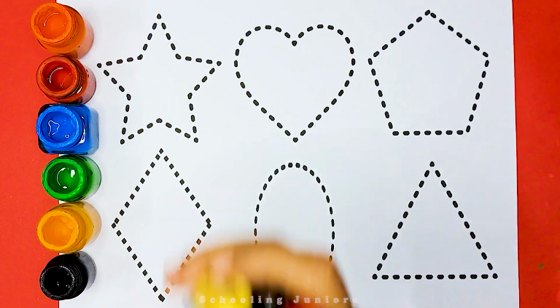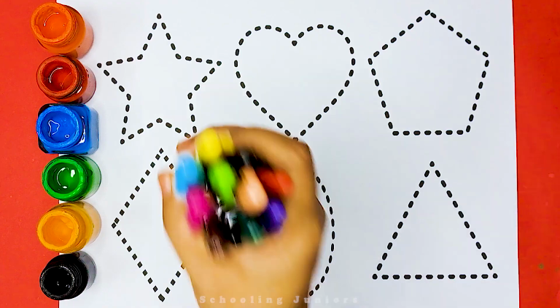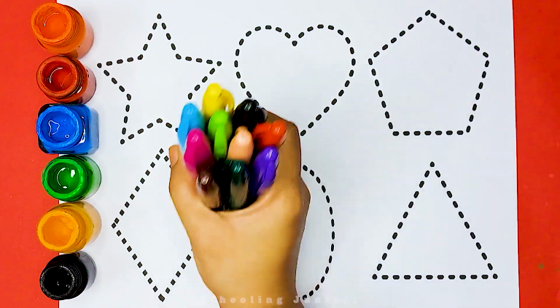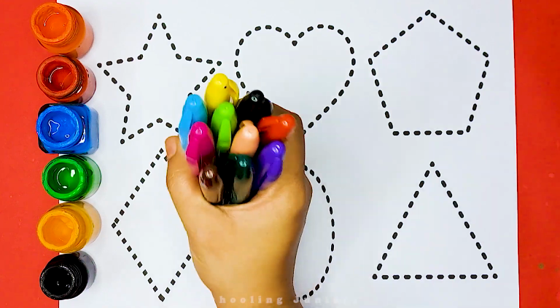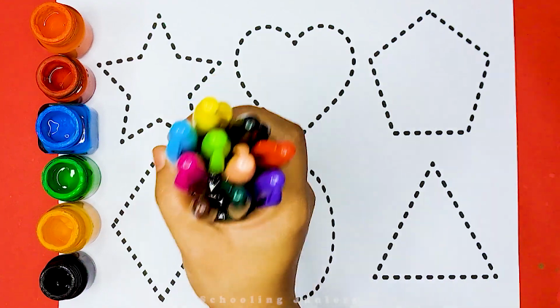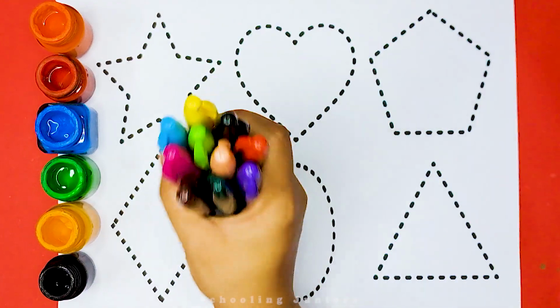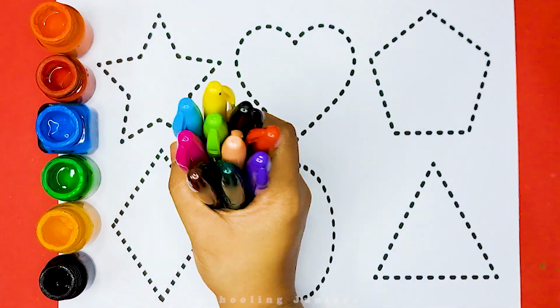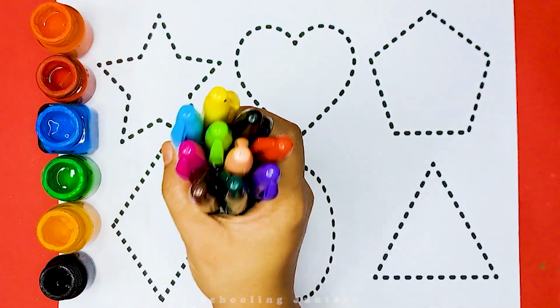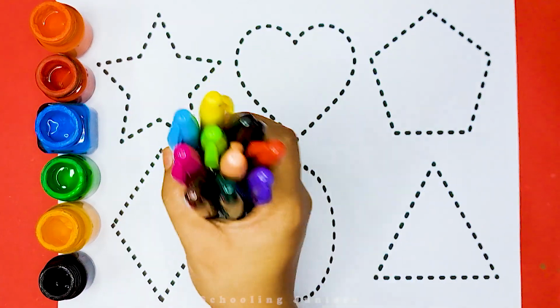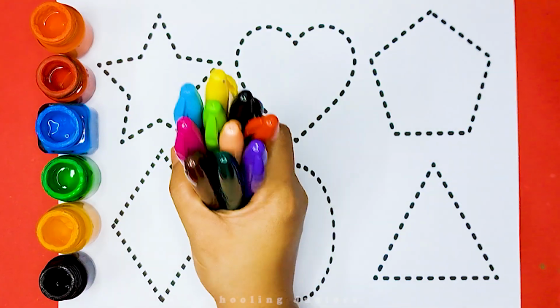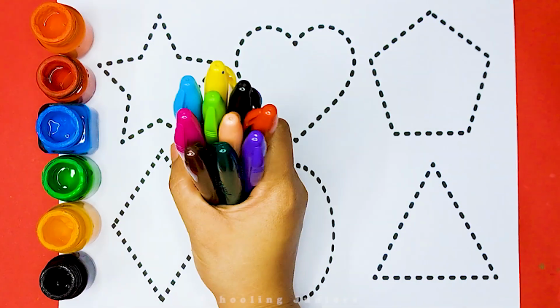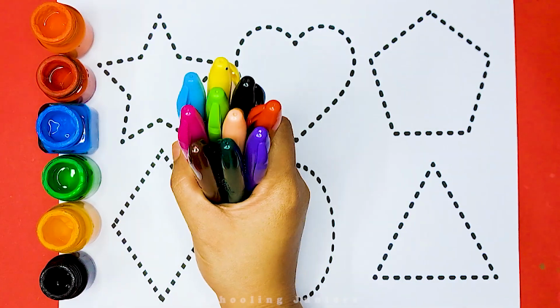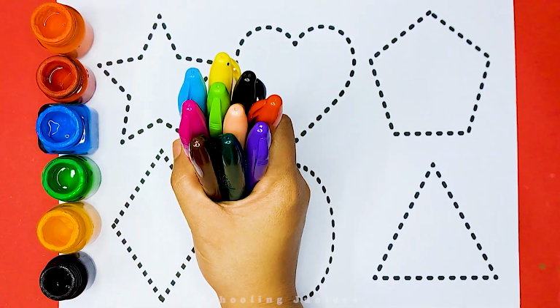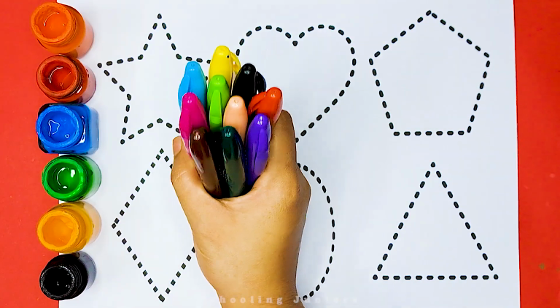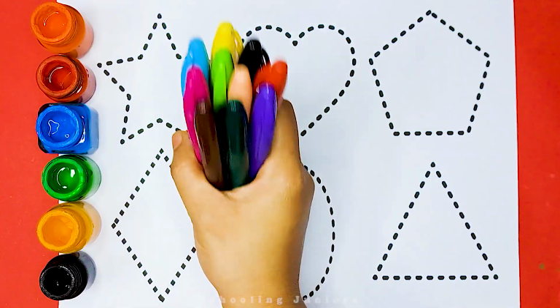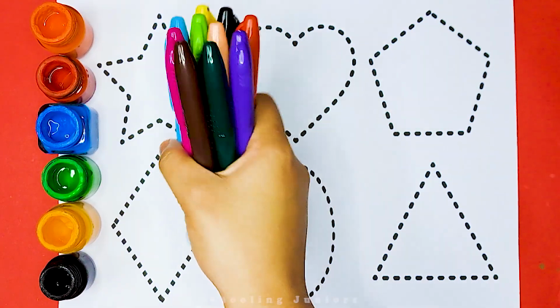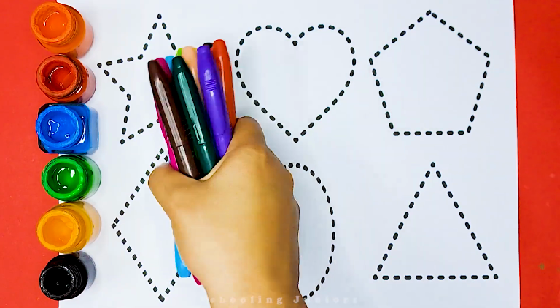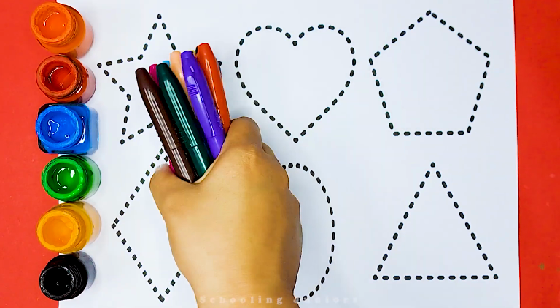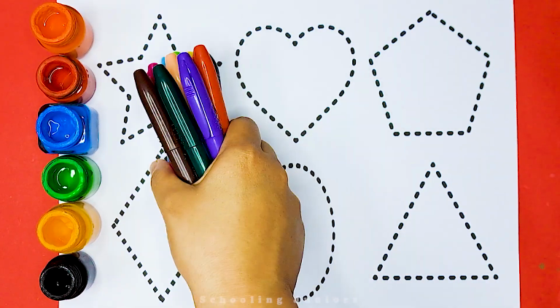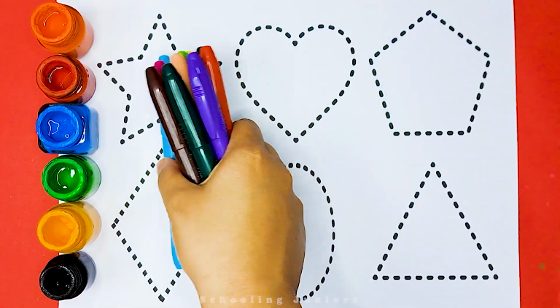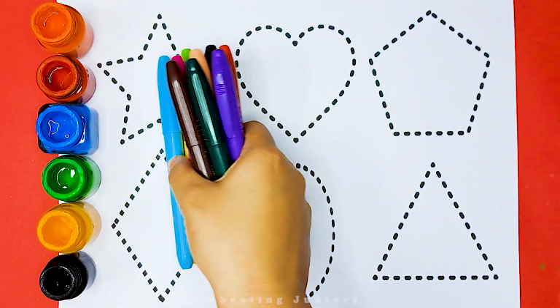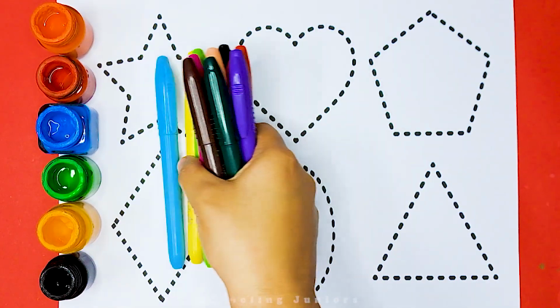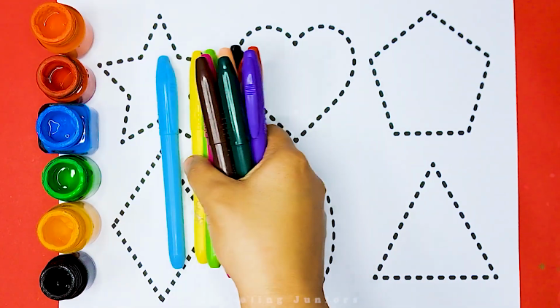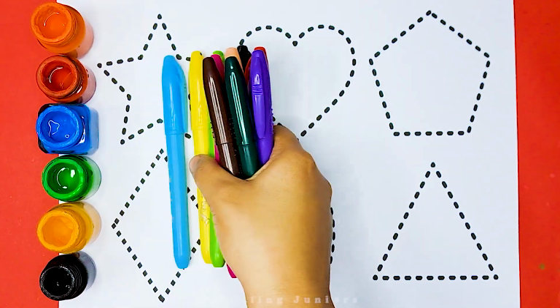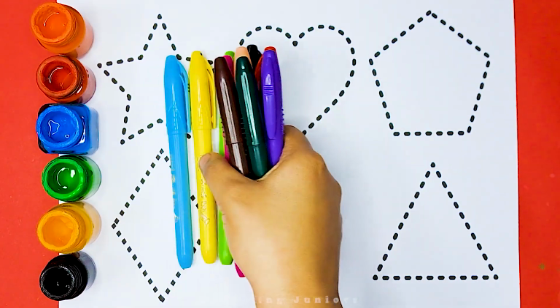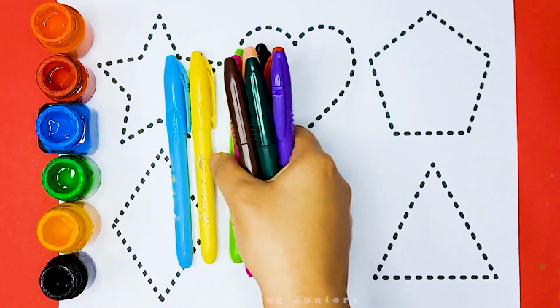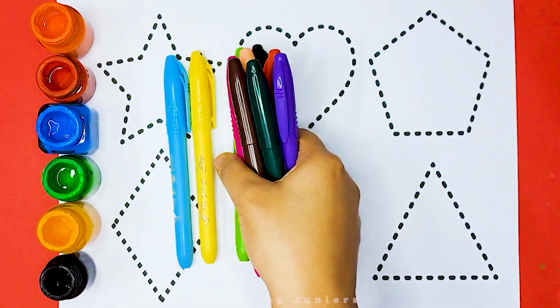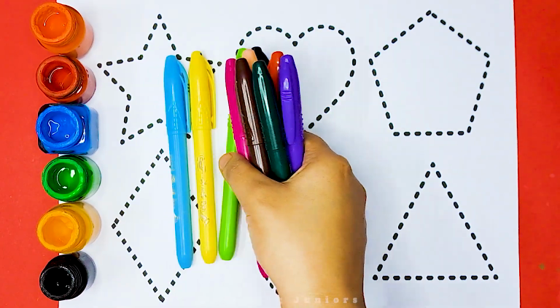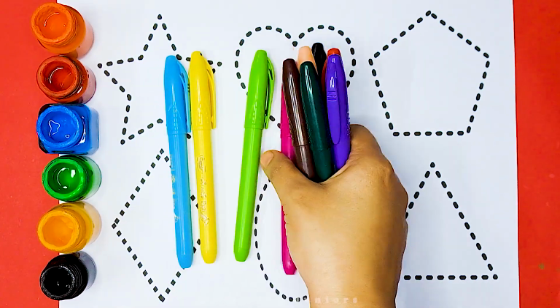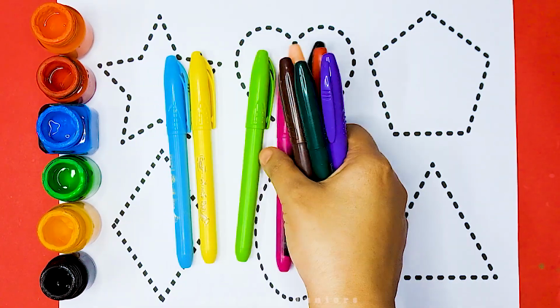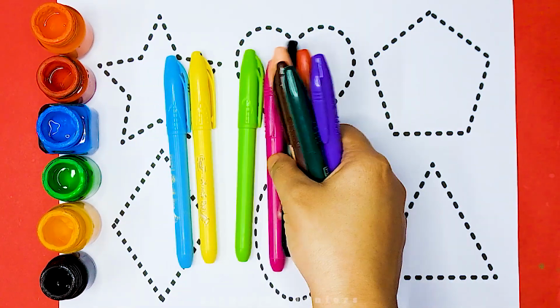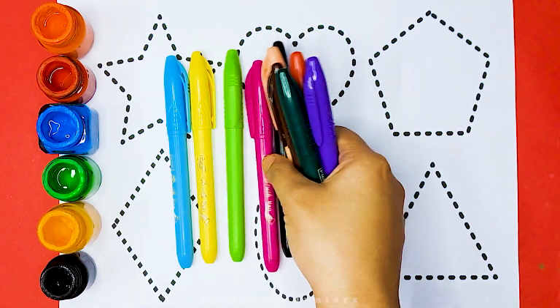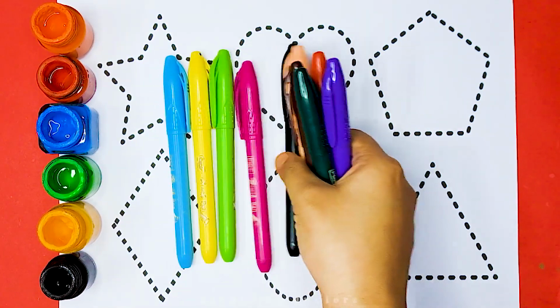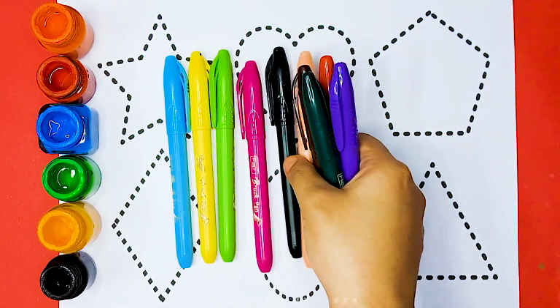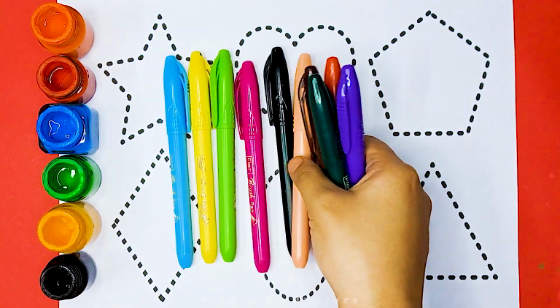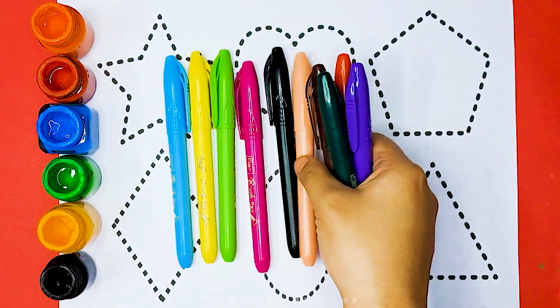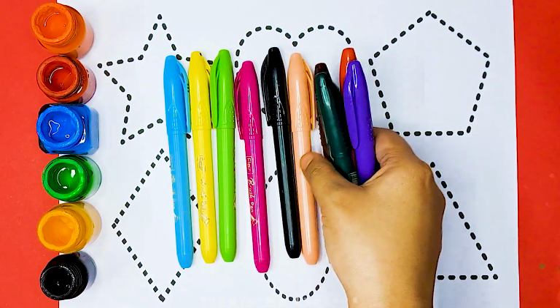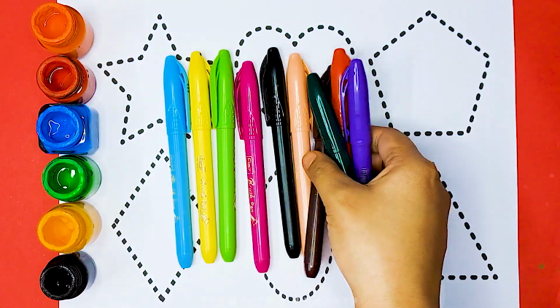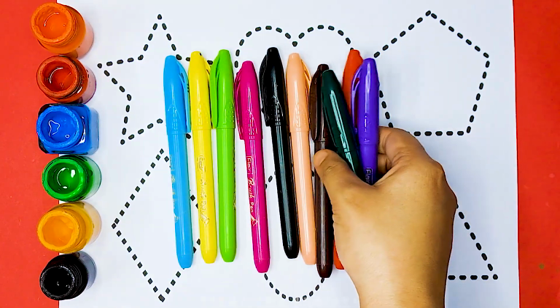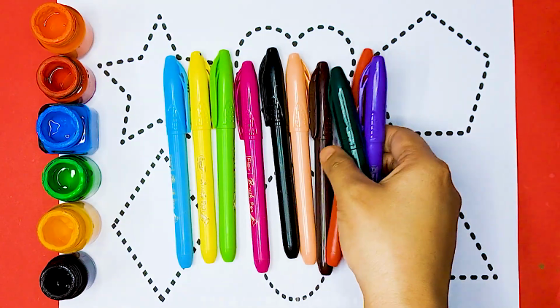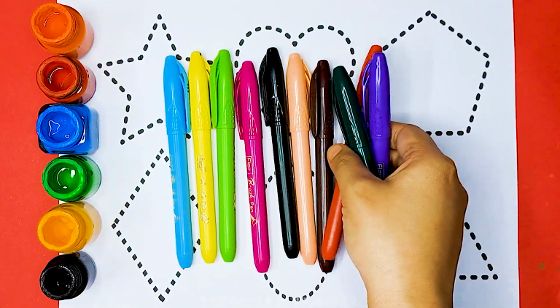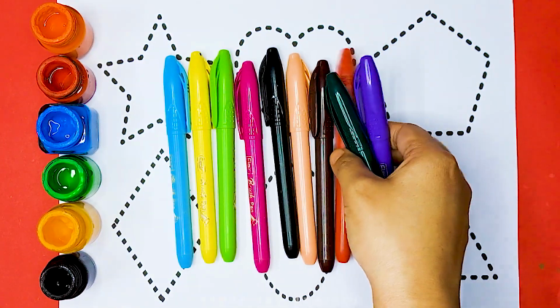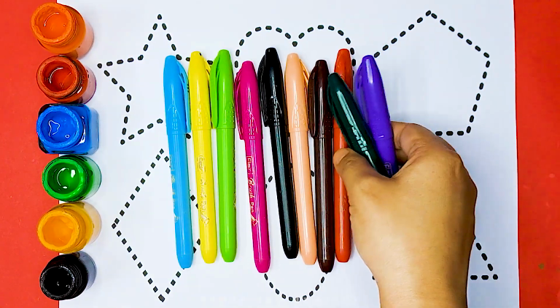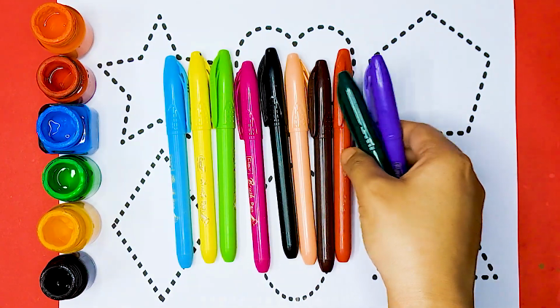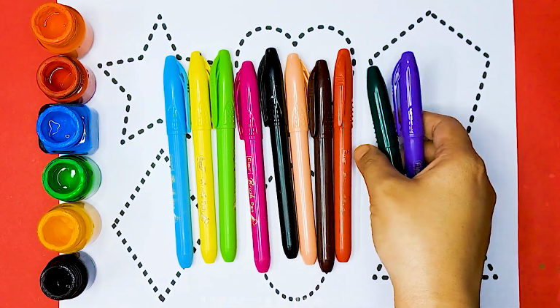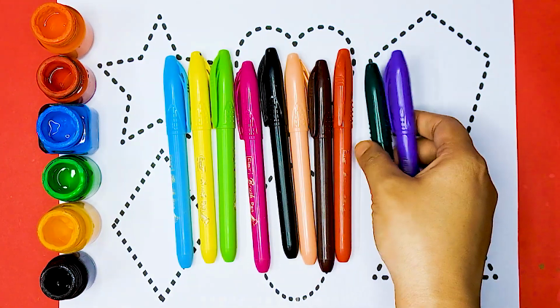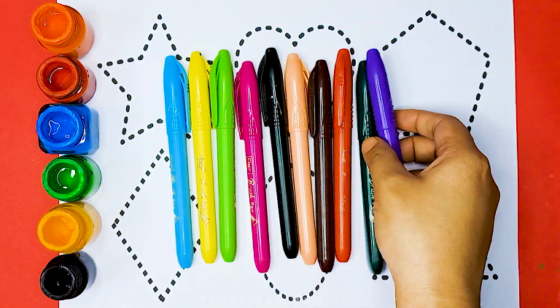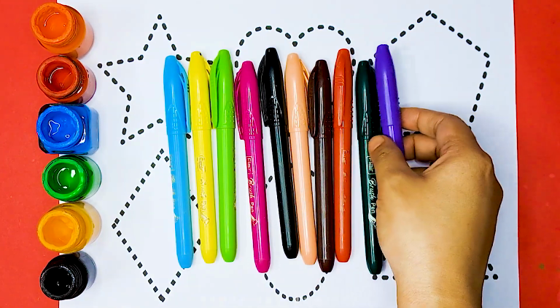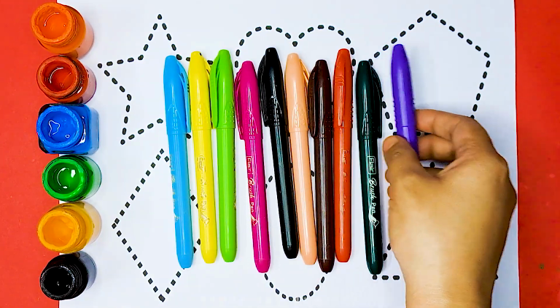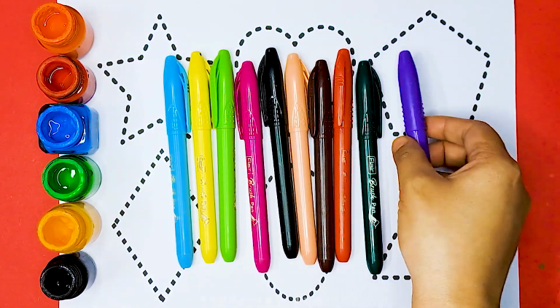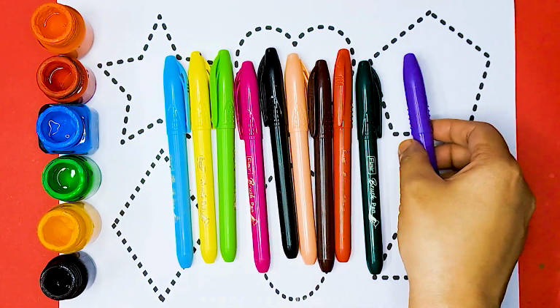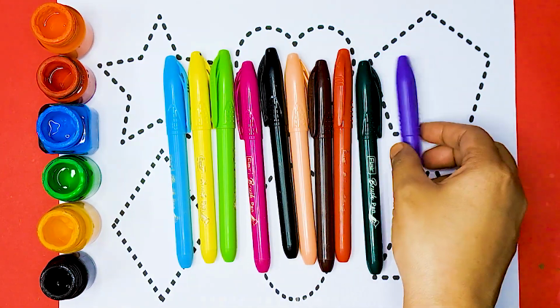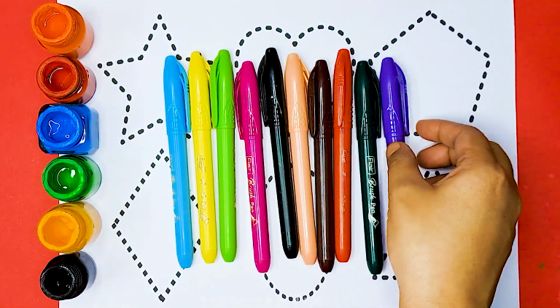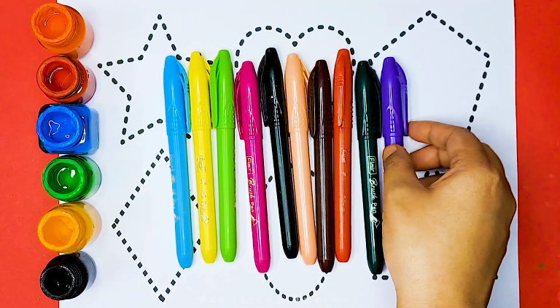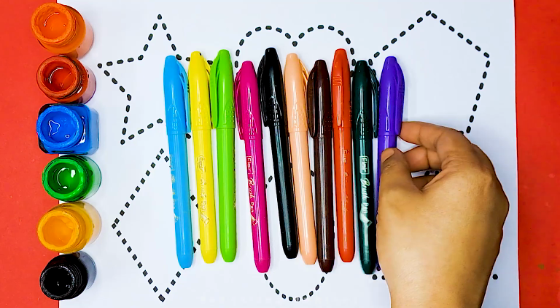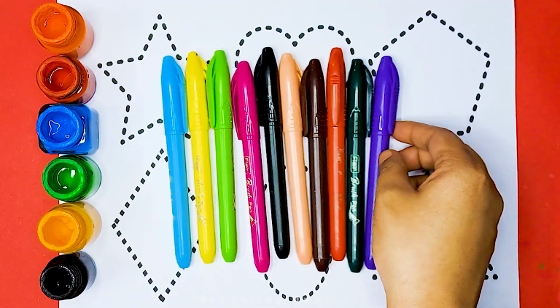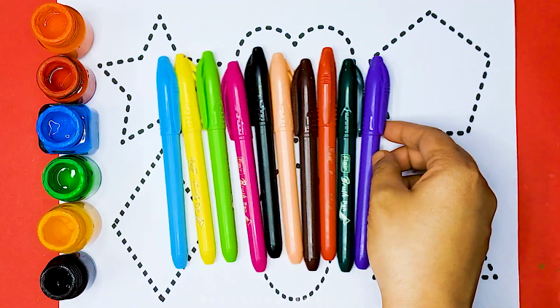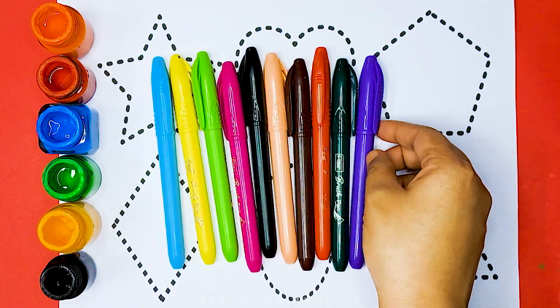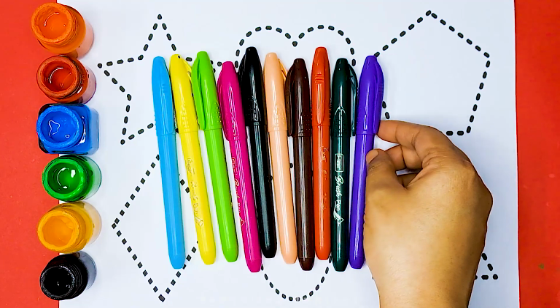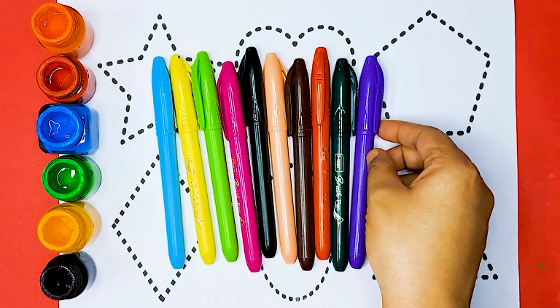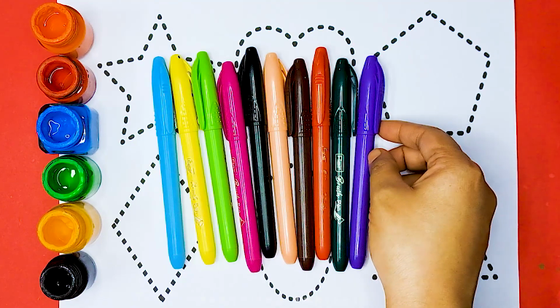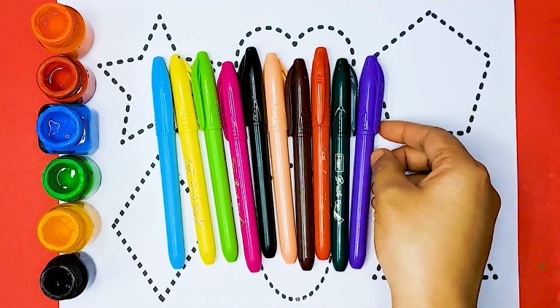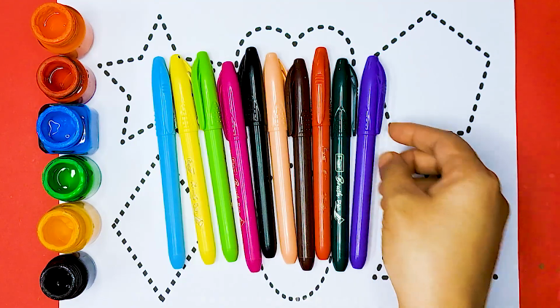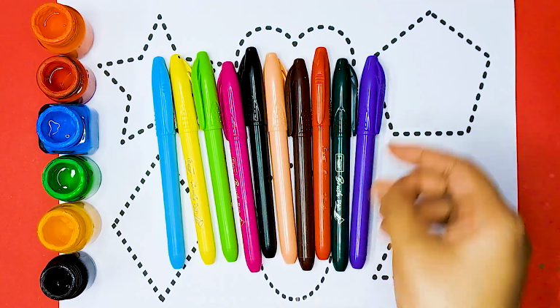Hello little kids, welcome to Queen Juniors. Let's learn some color names.